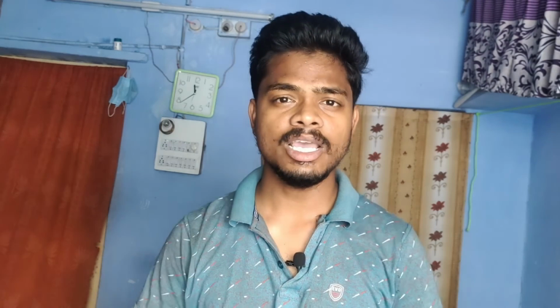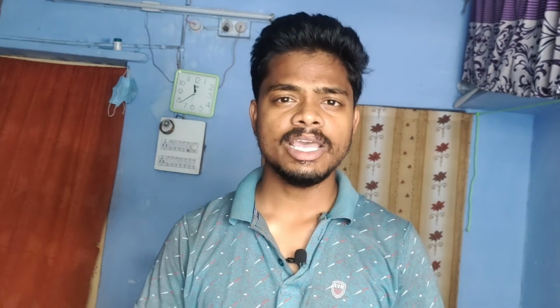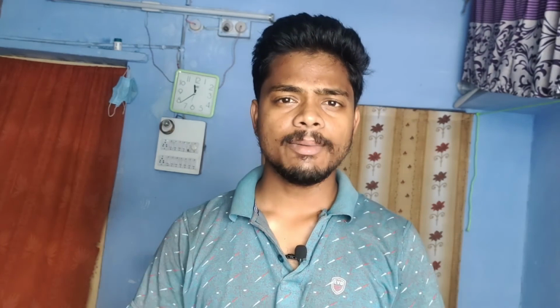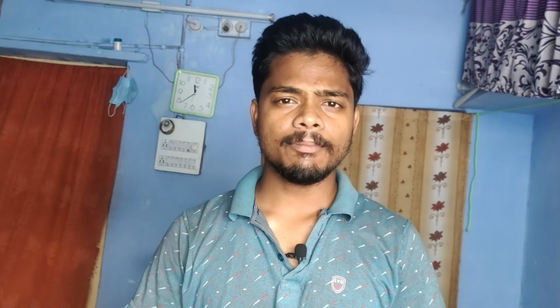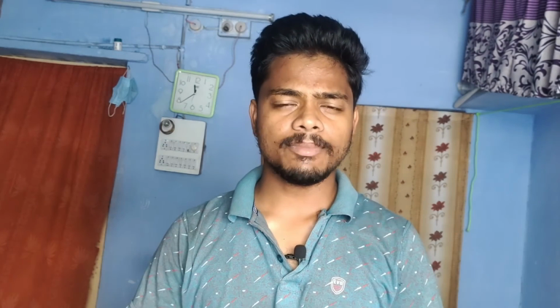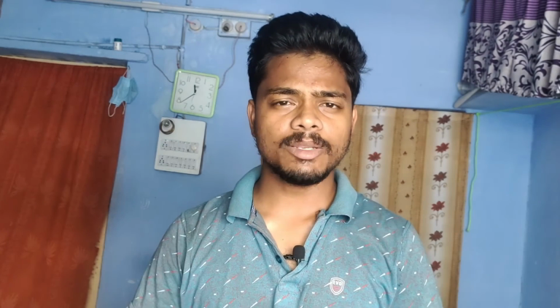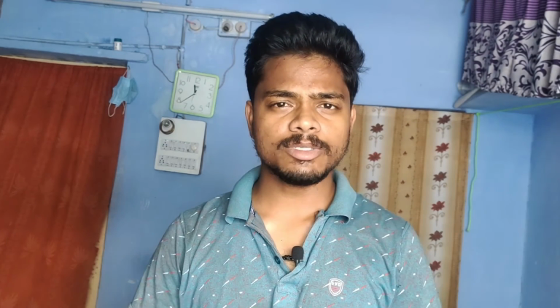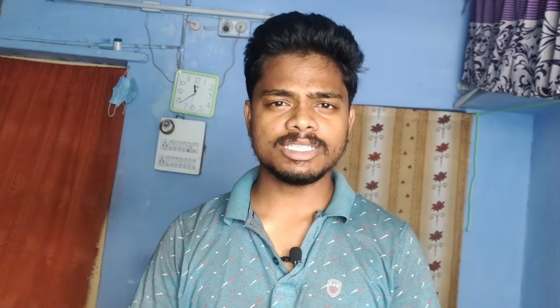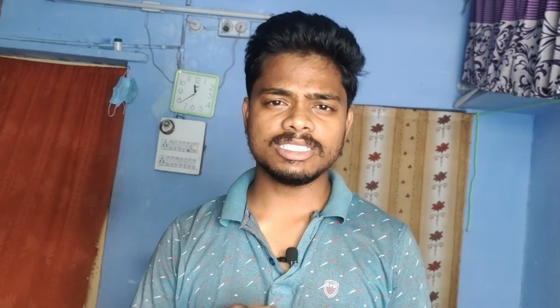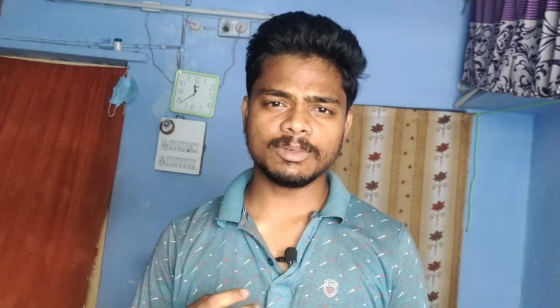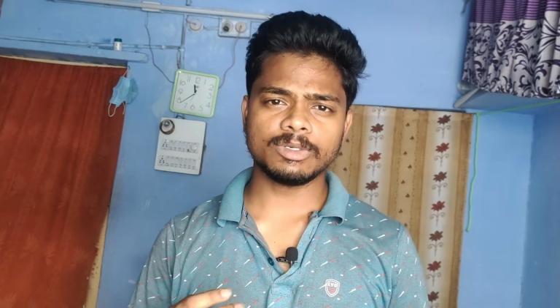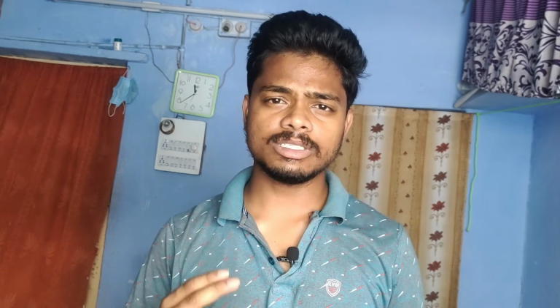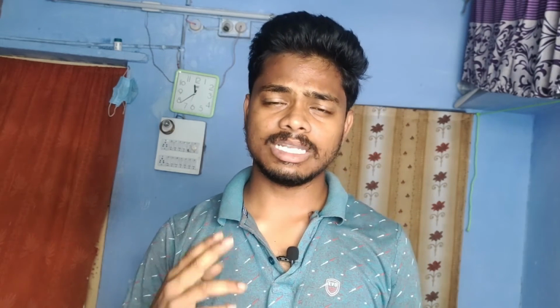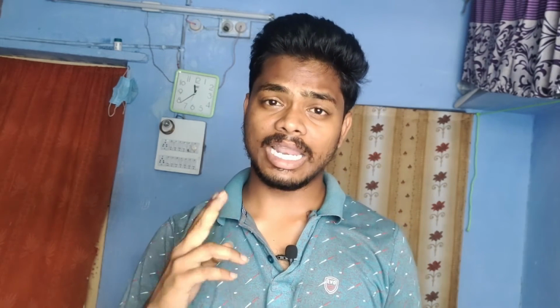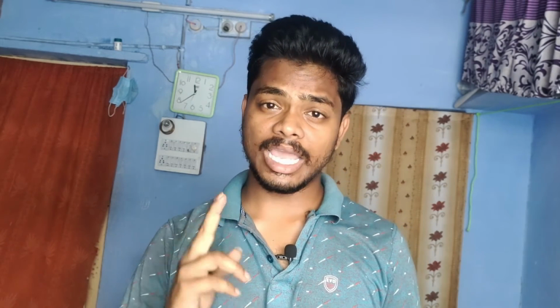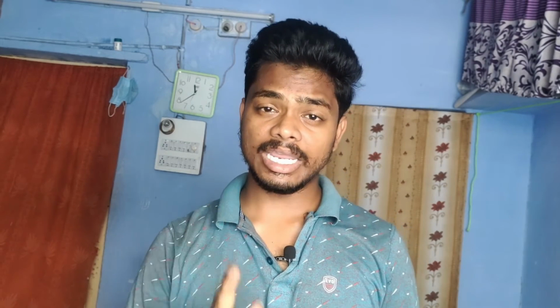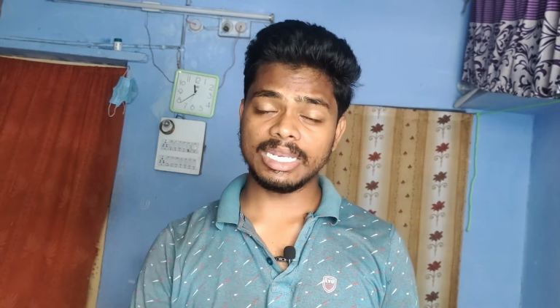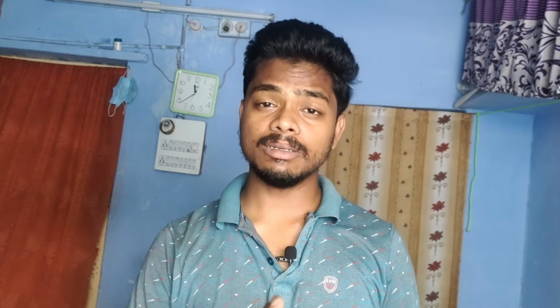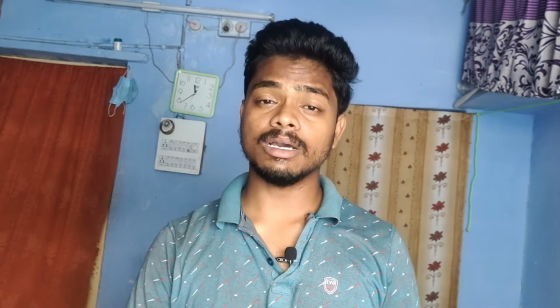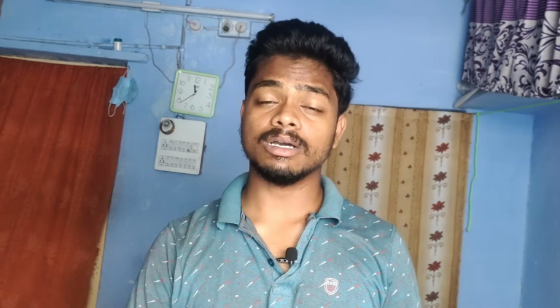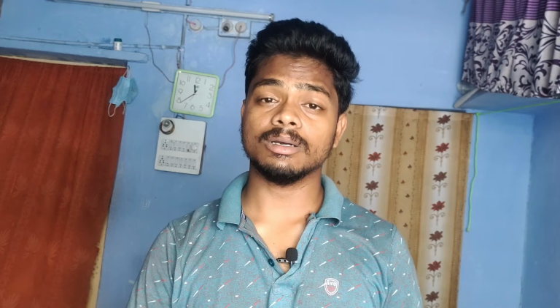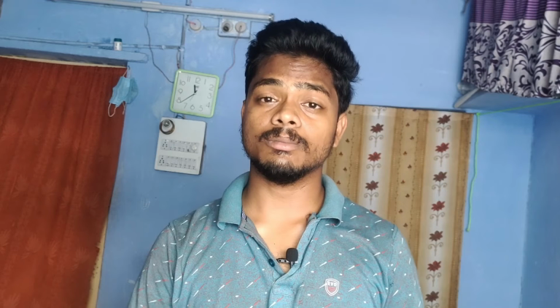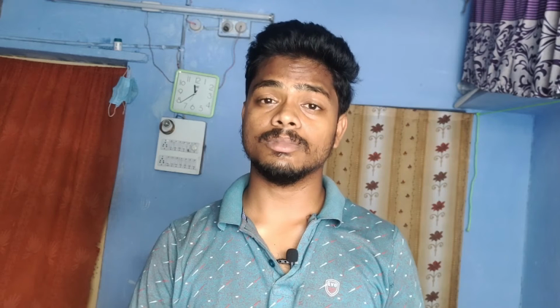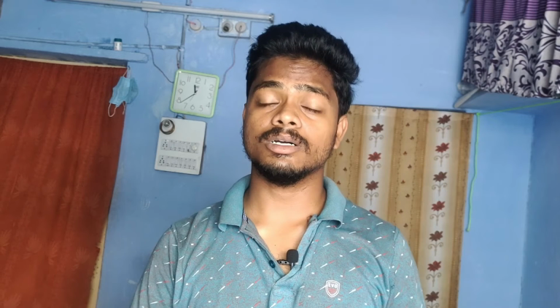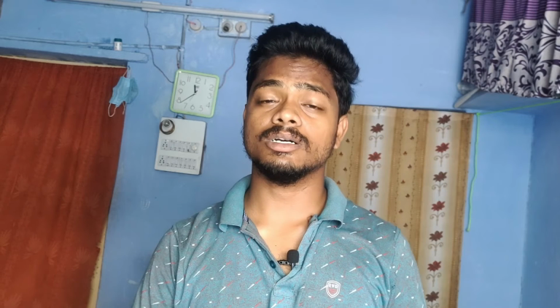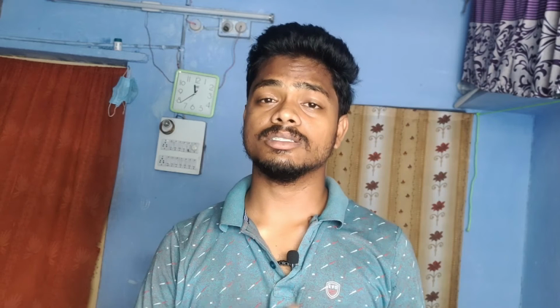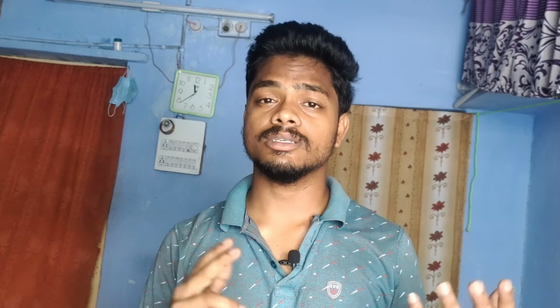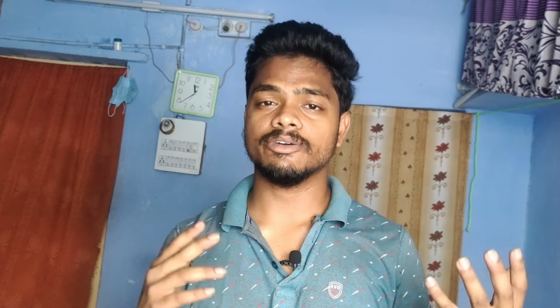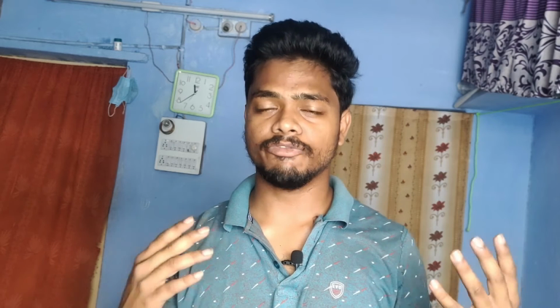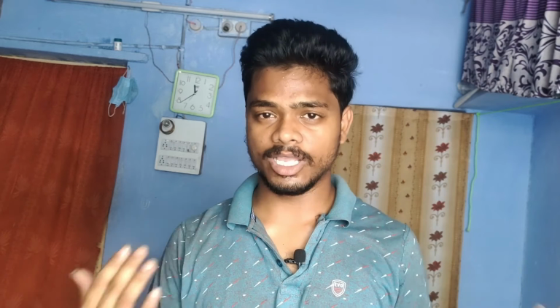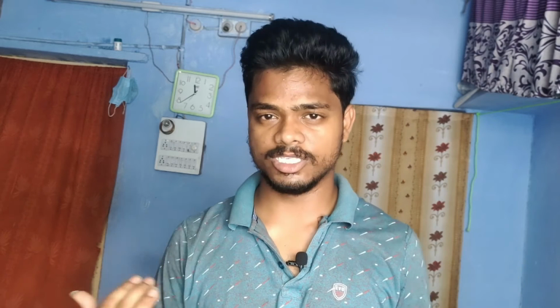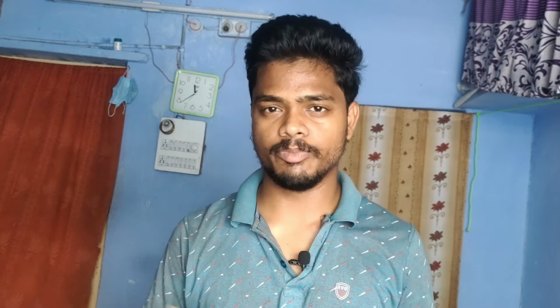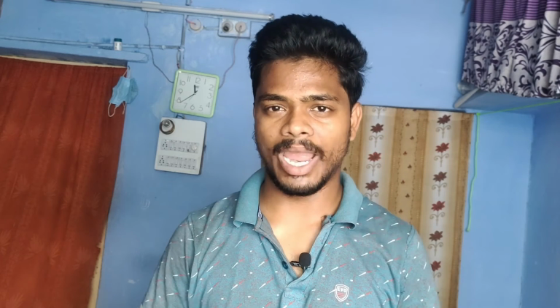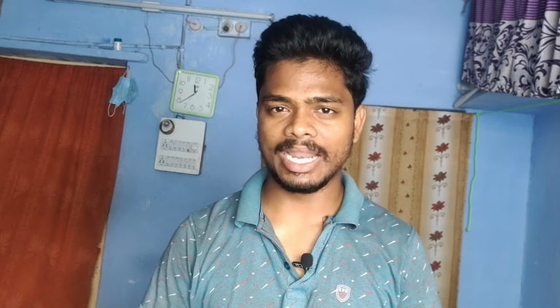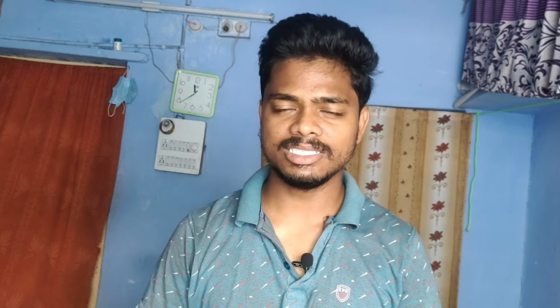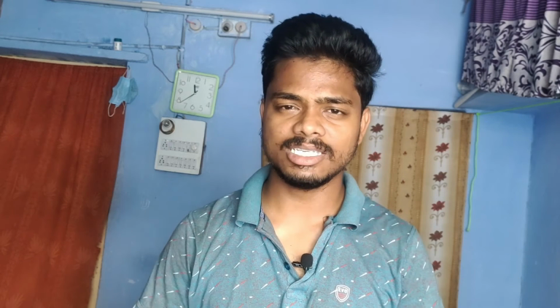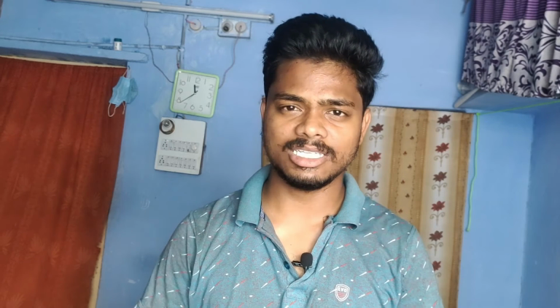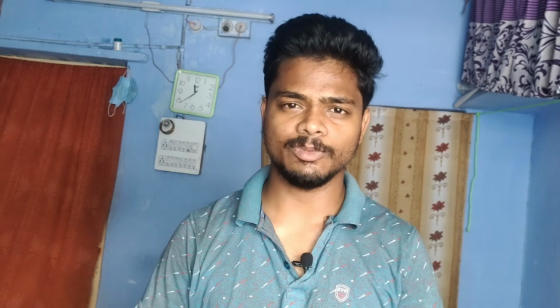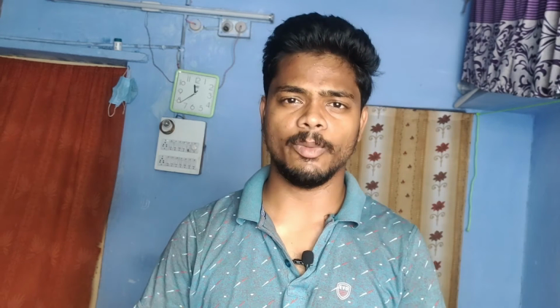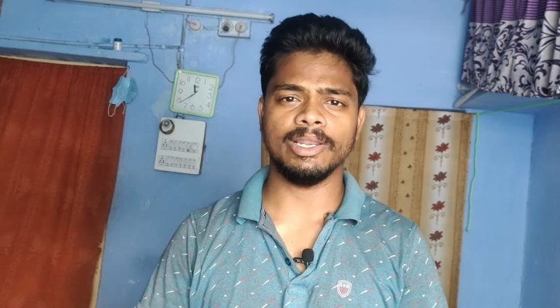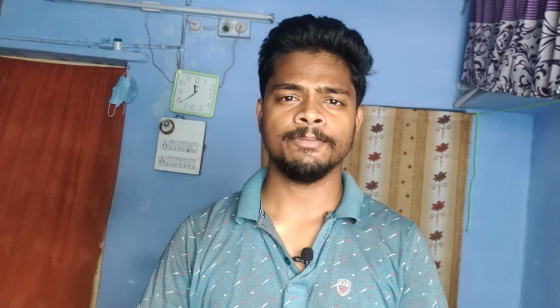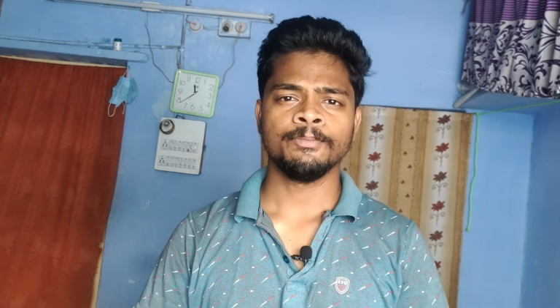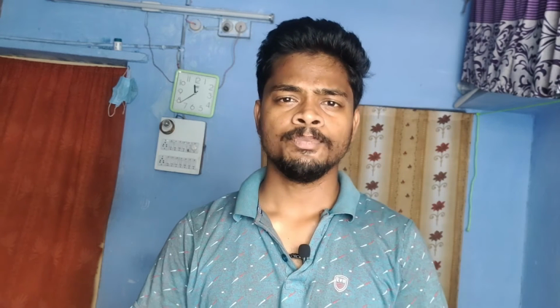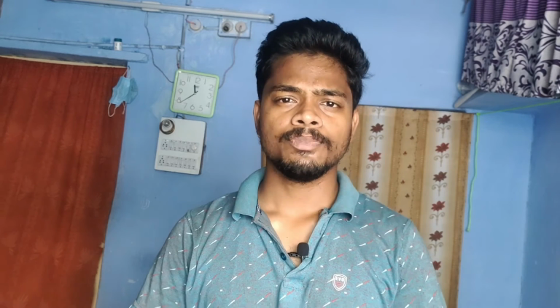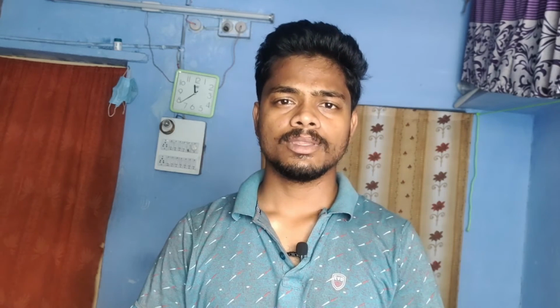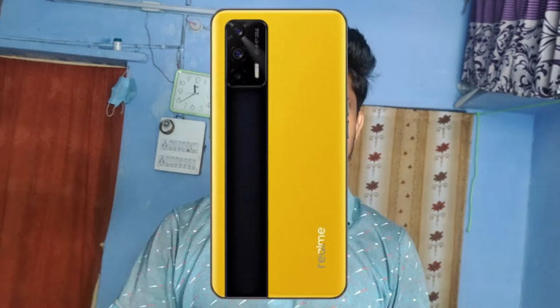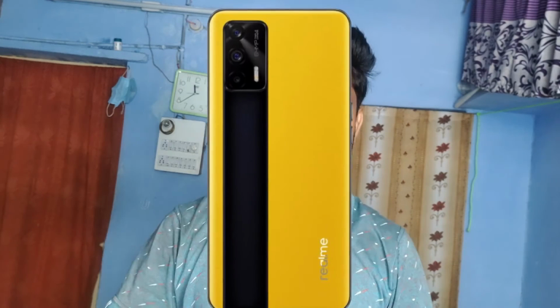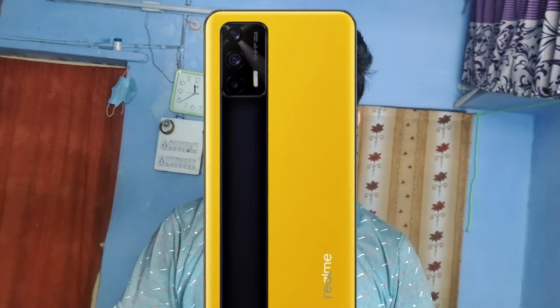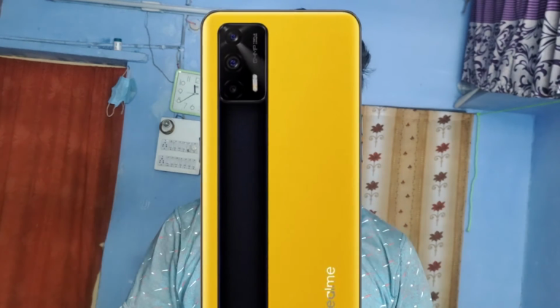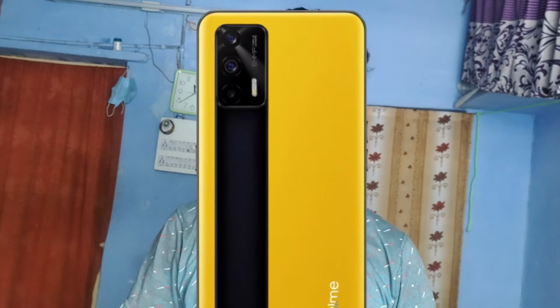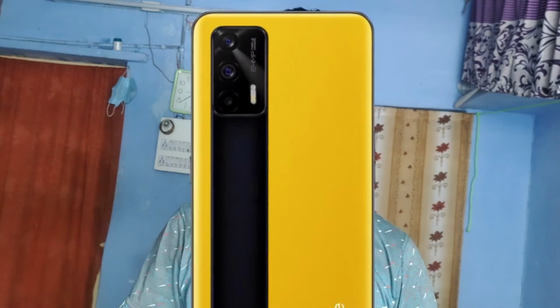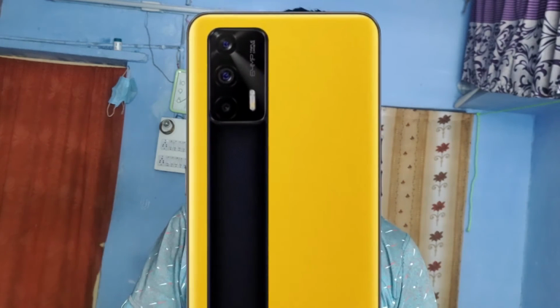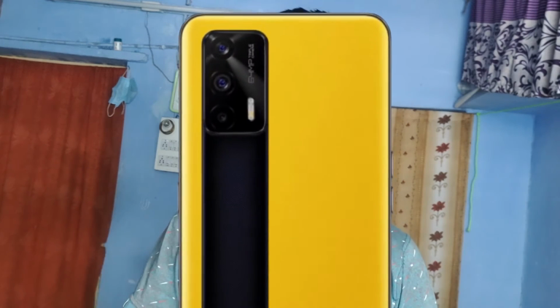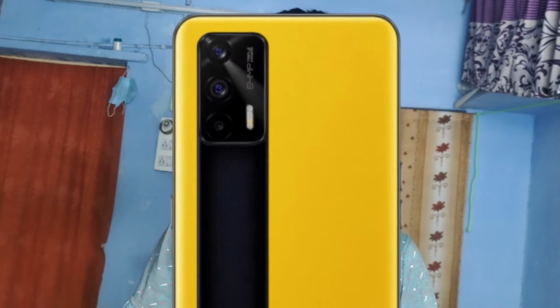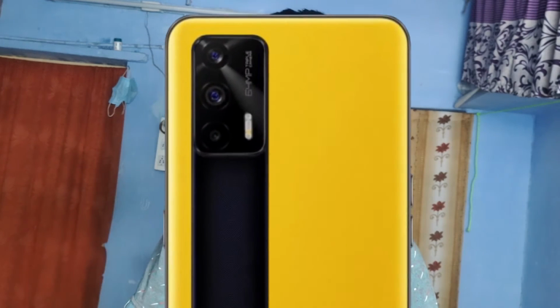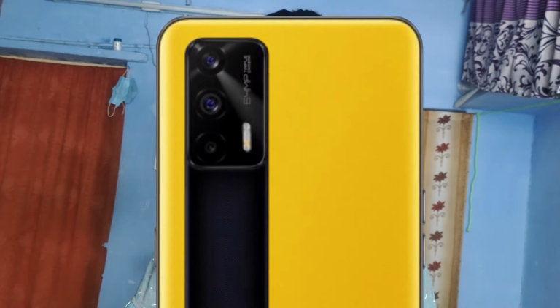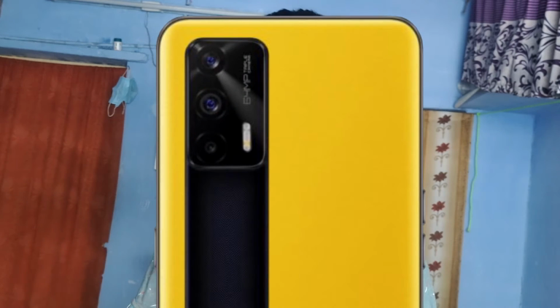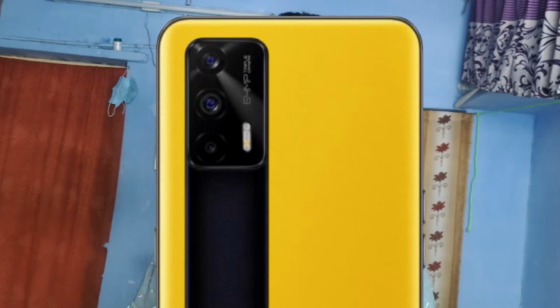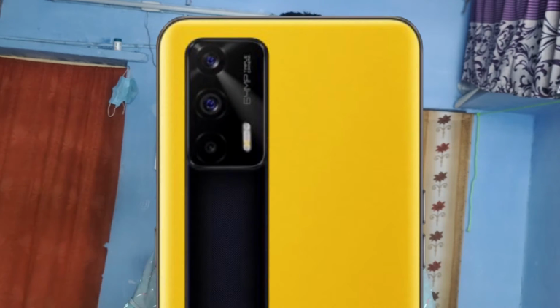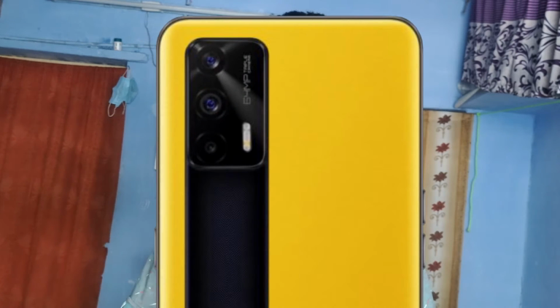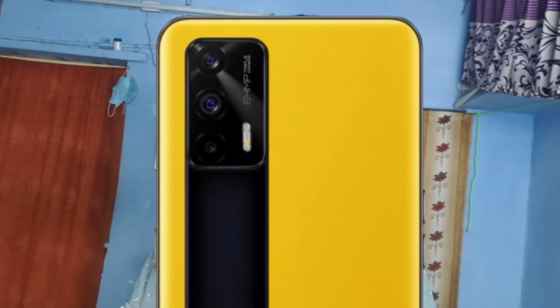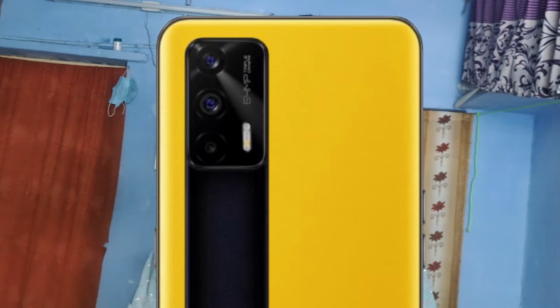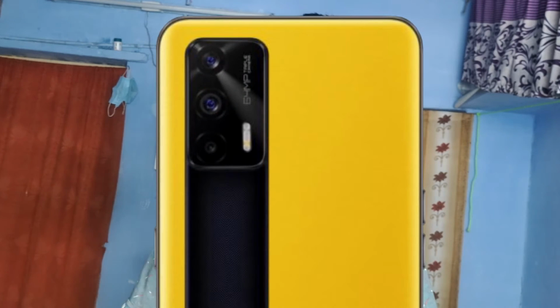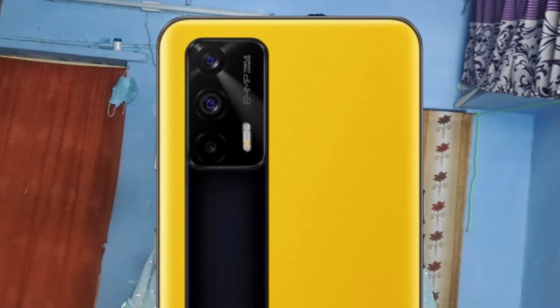5G is not a gimmick in this mobile — this one actually comes with 9 bands of 5G, meaning it supports 9 different 5G bands.